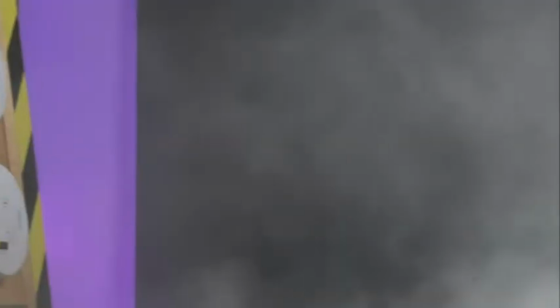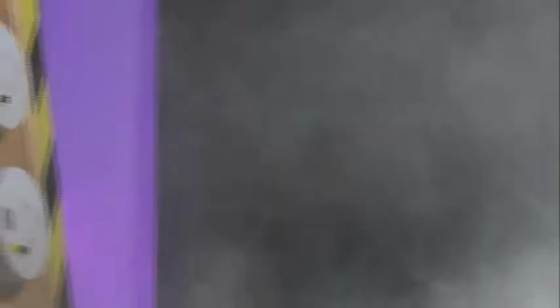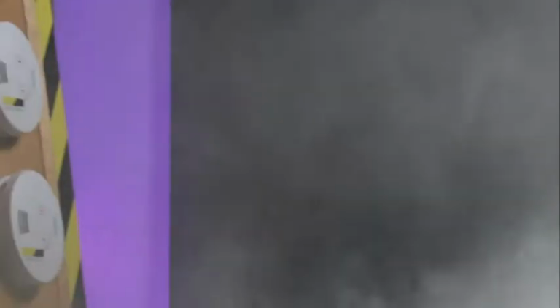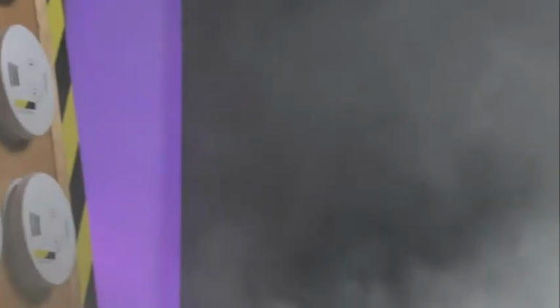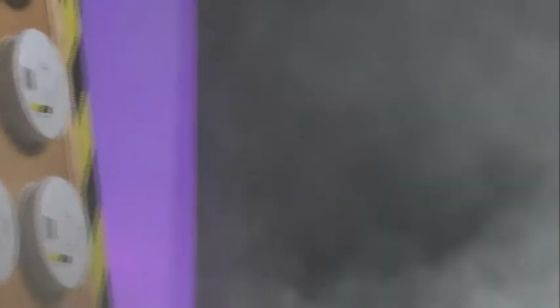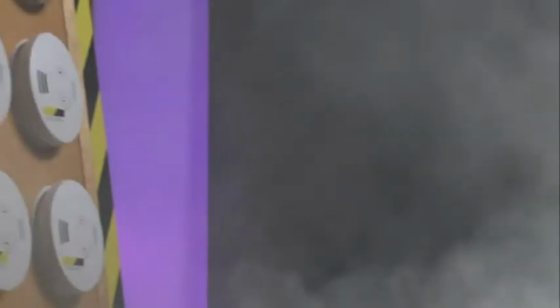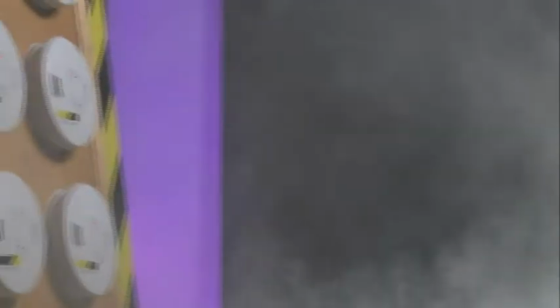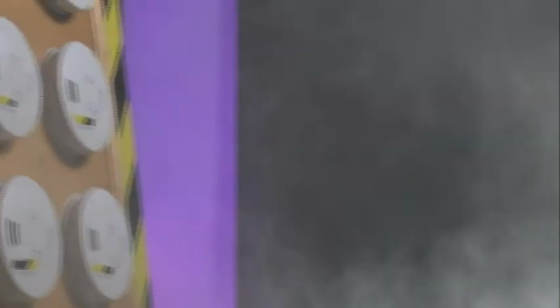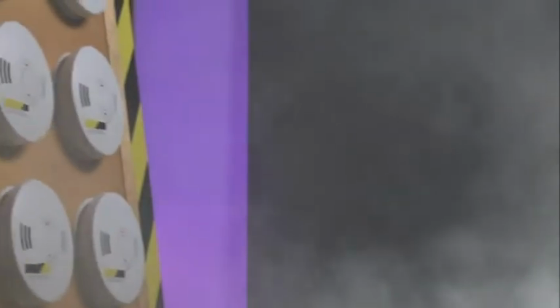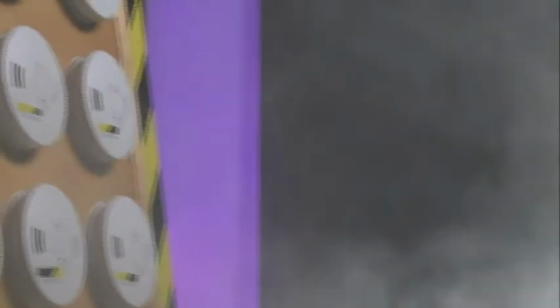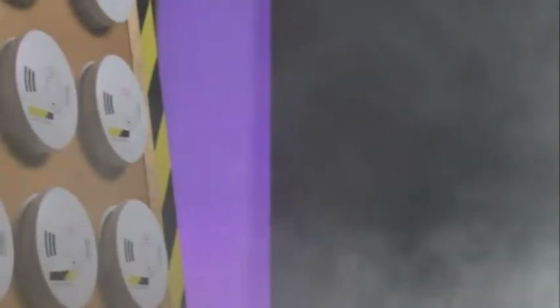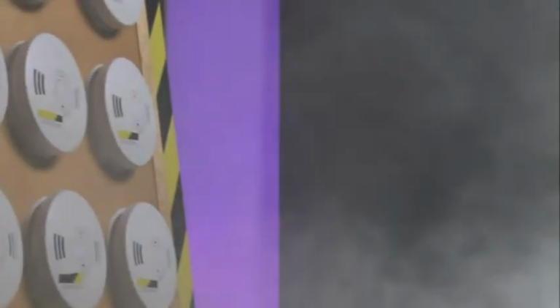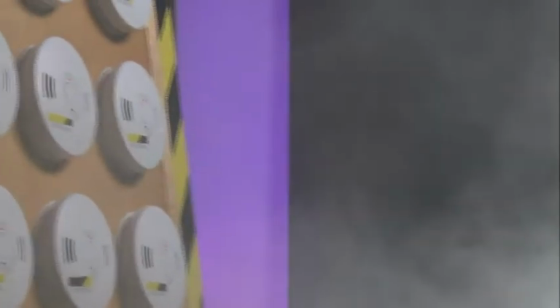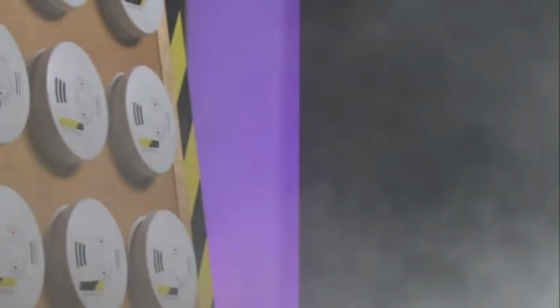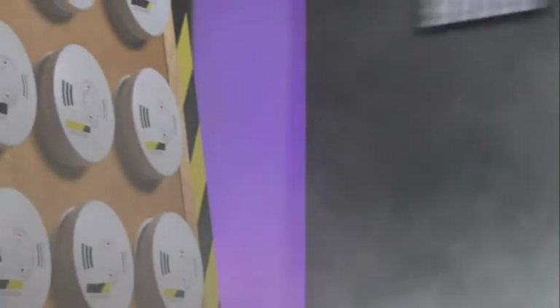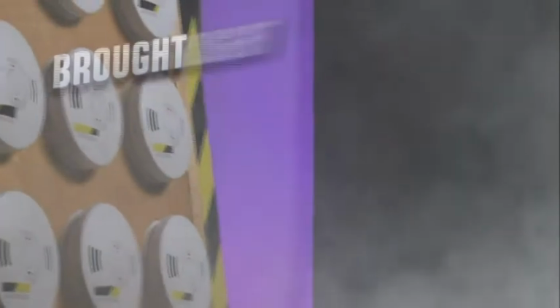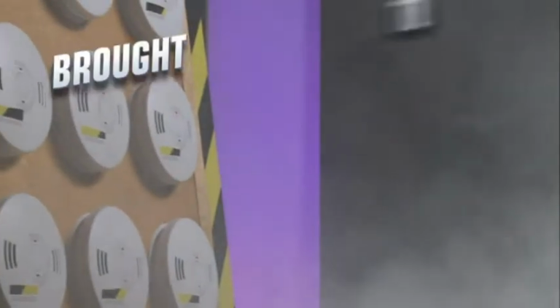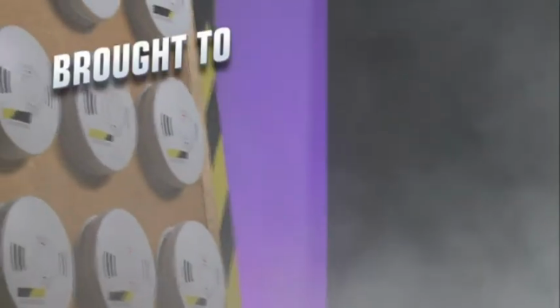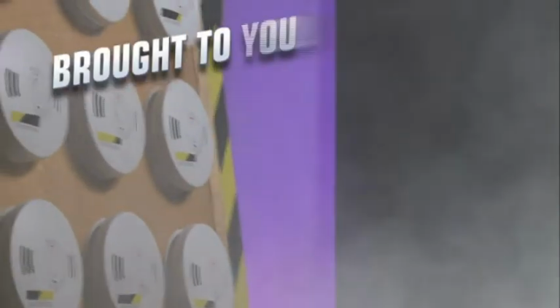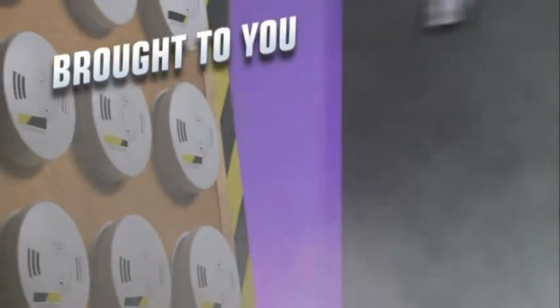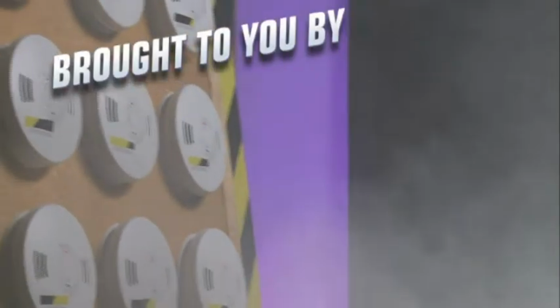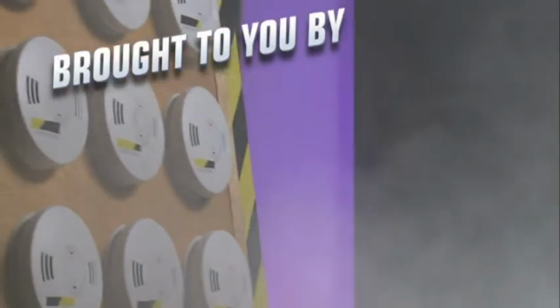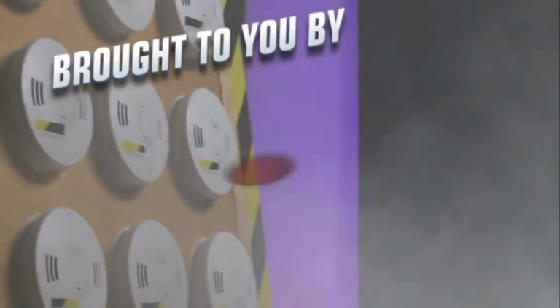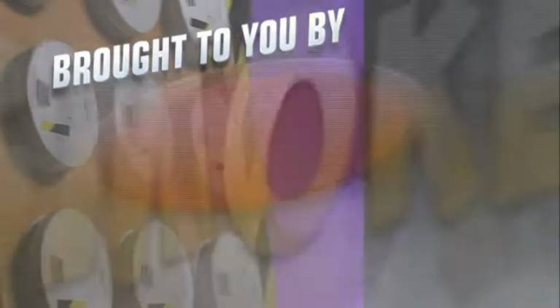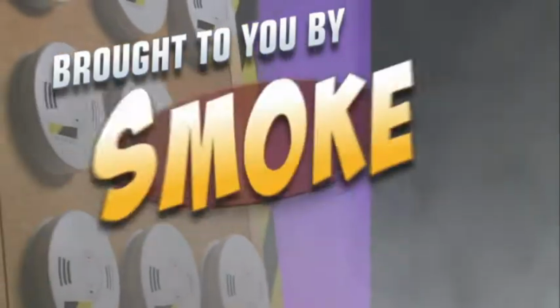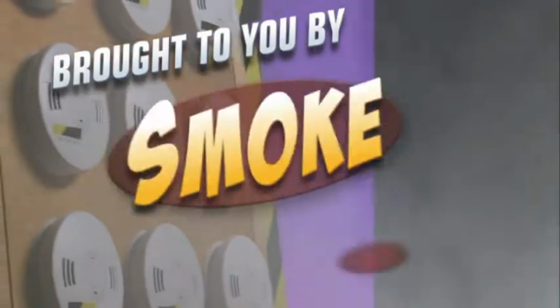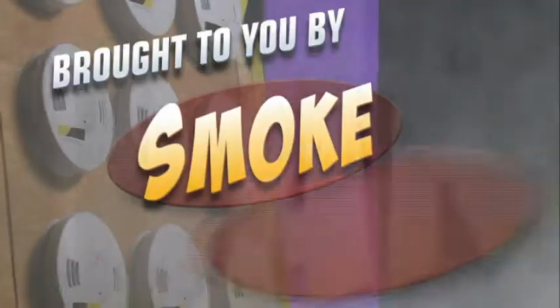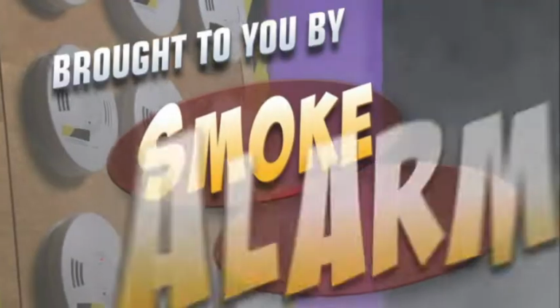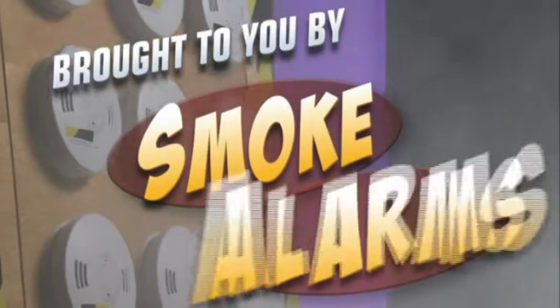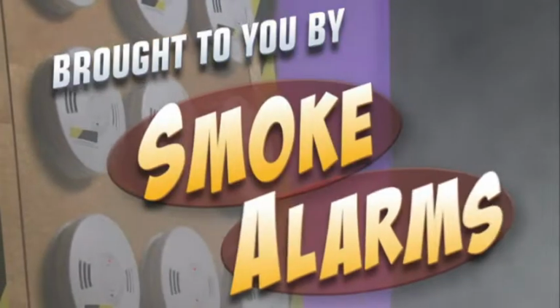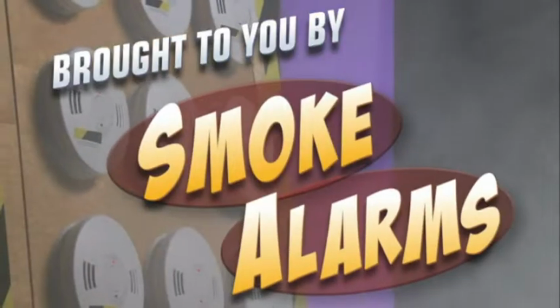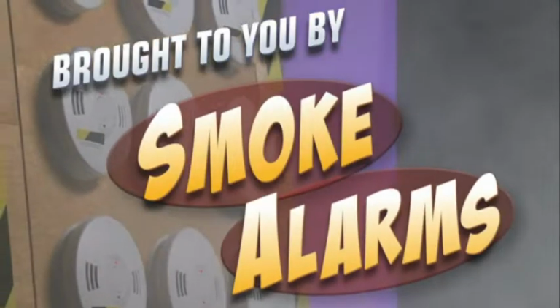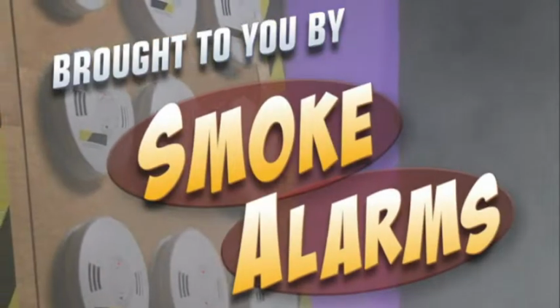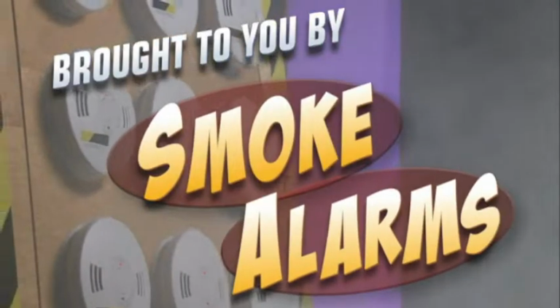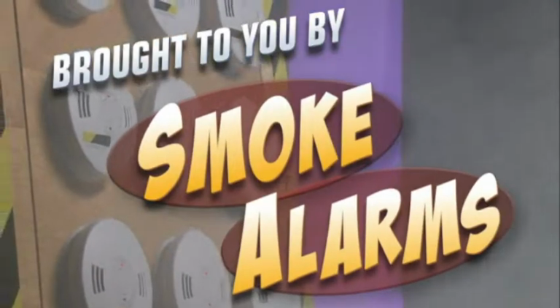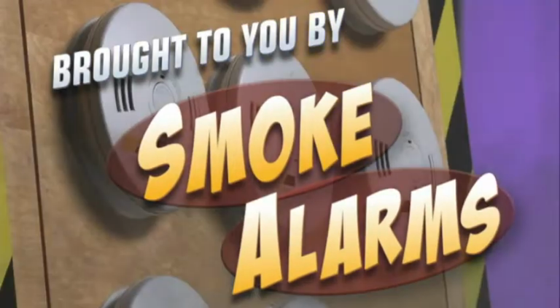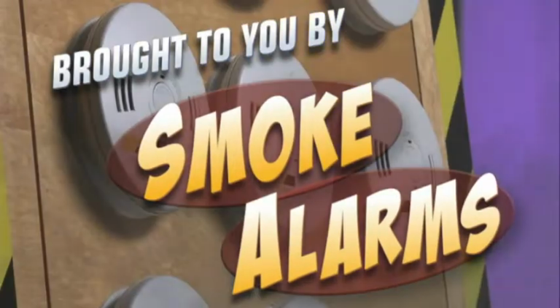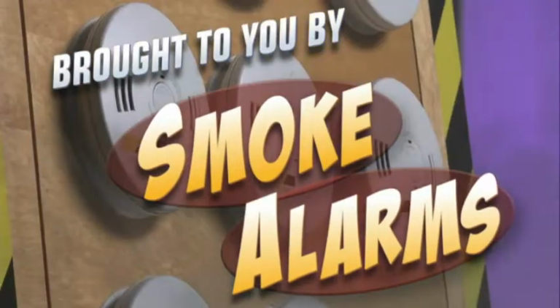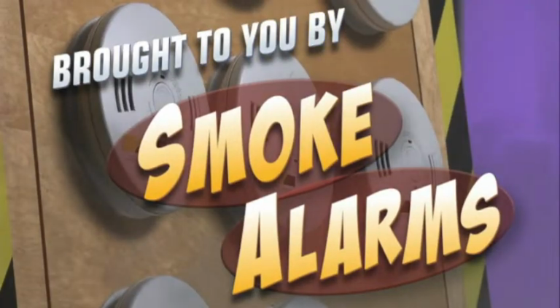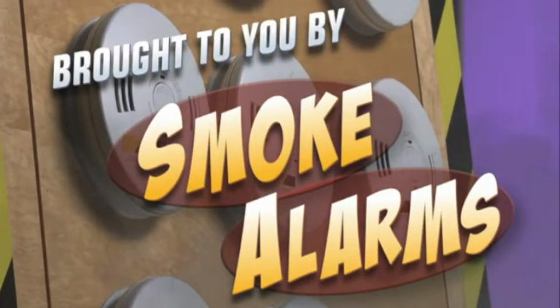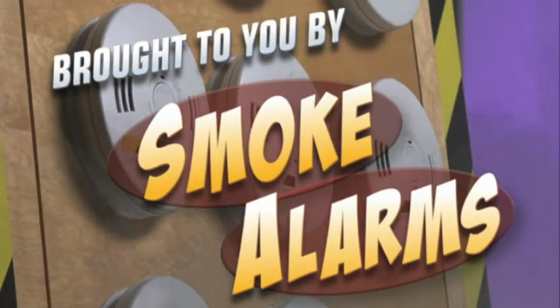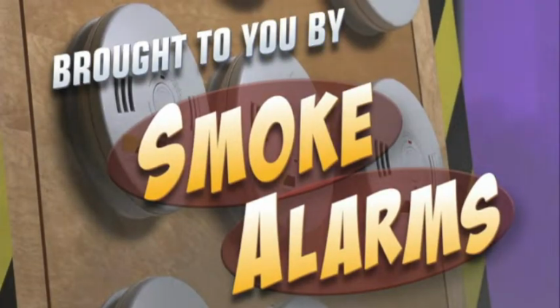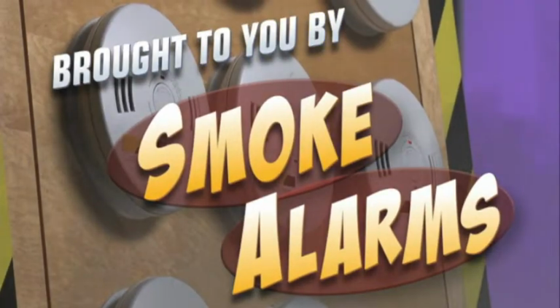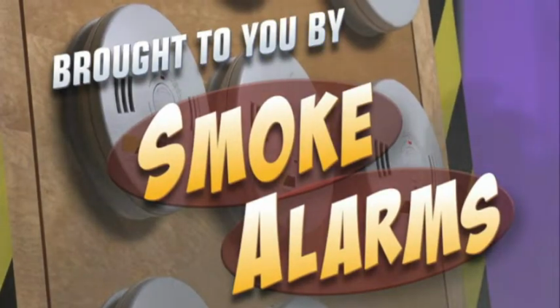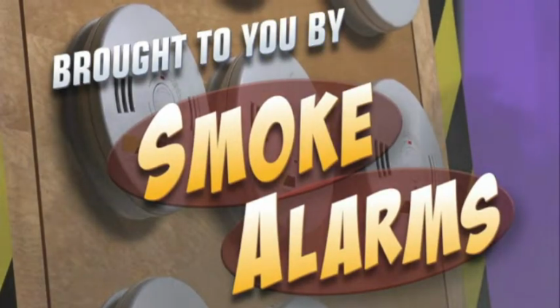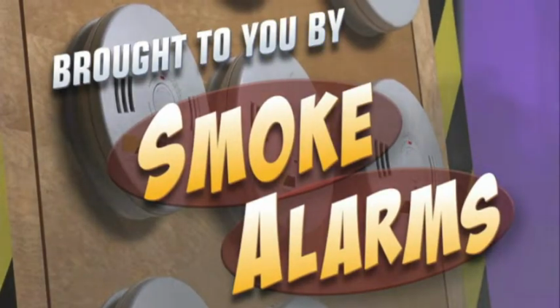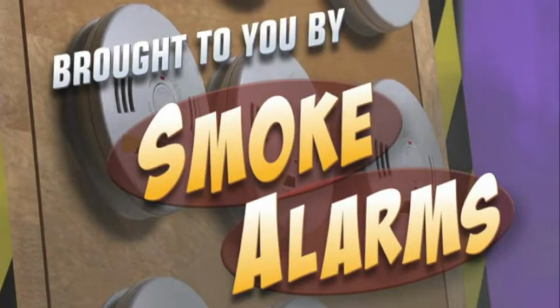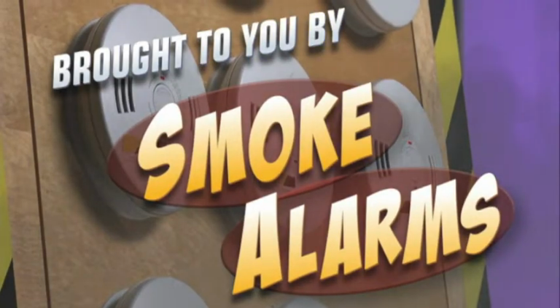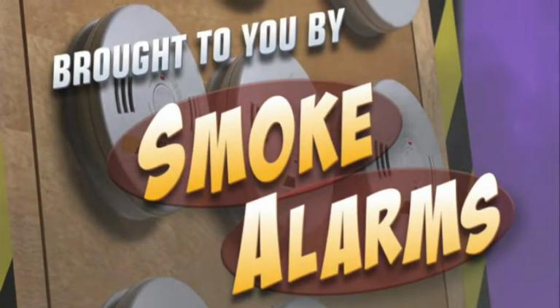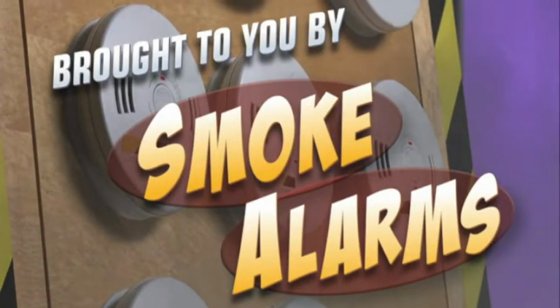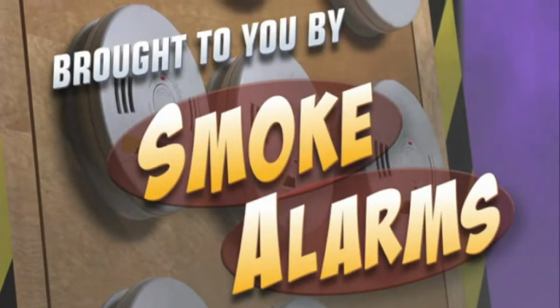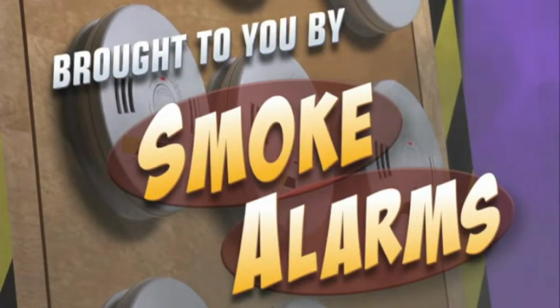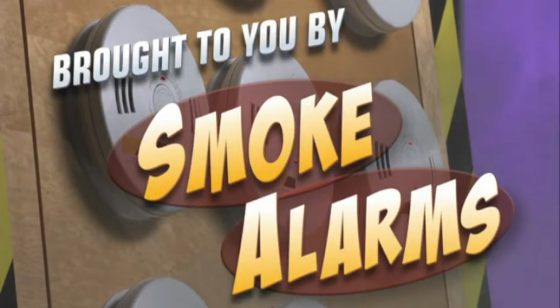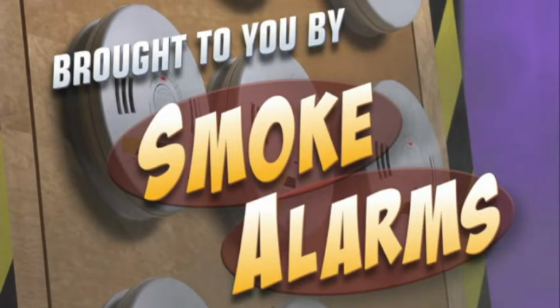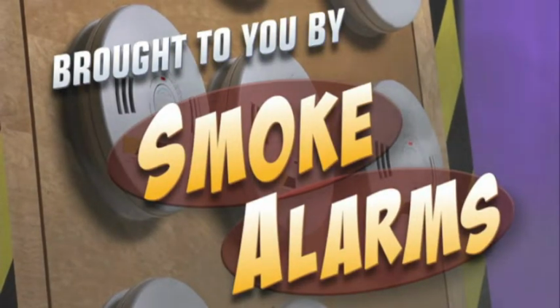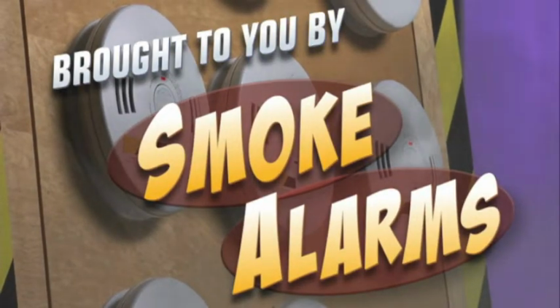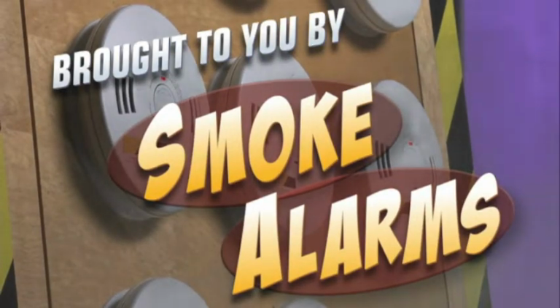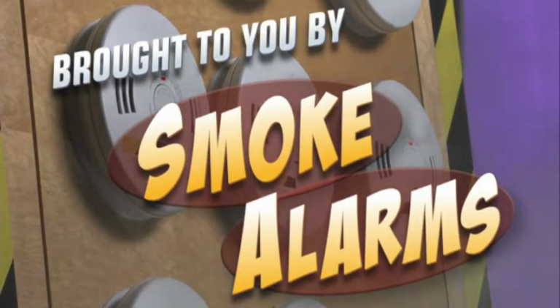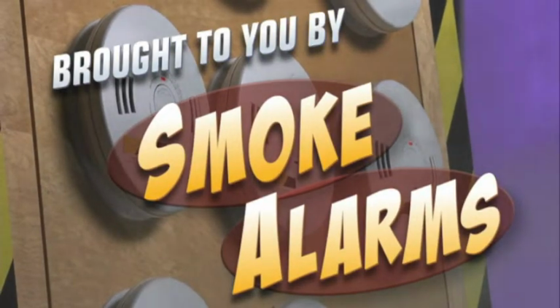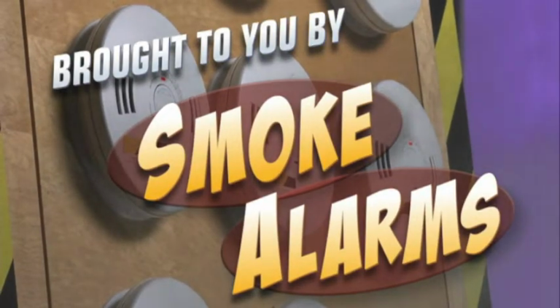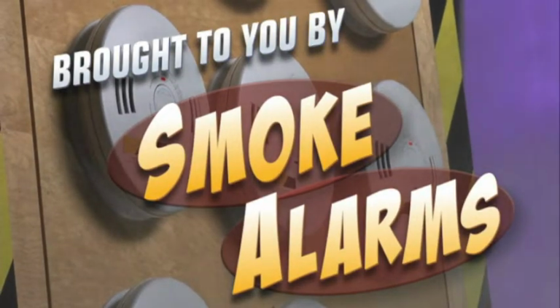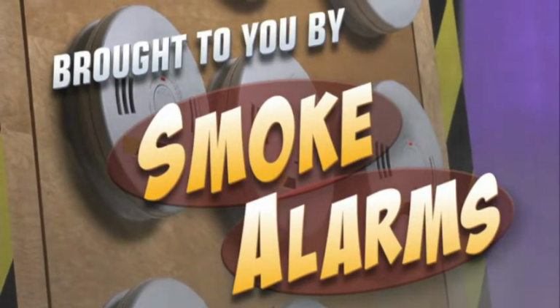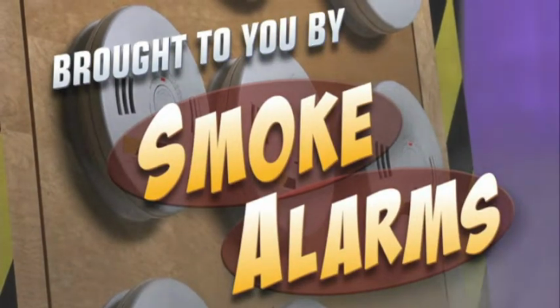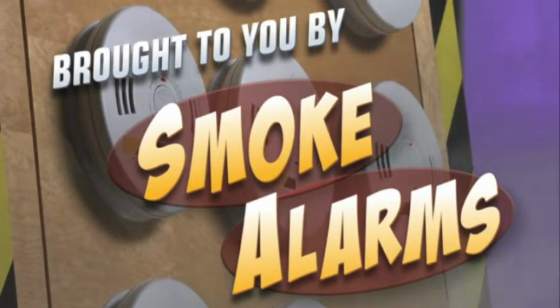Safety Smart Science is brought to you by Smoke Alarms. We don't mean to alarm you. Actually, we do.